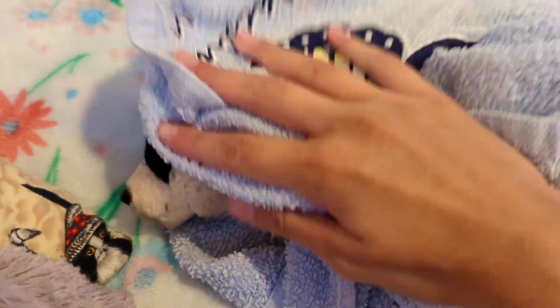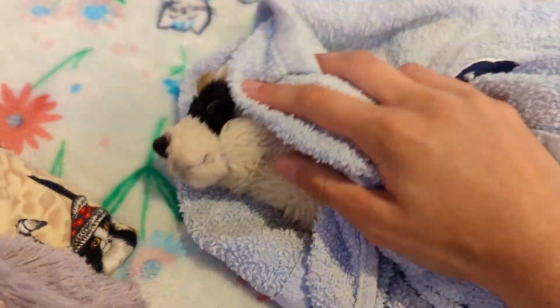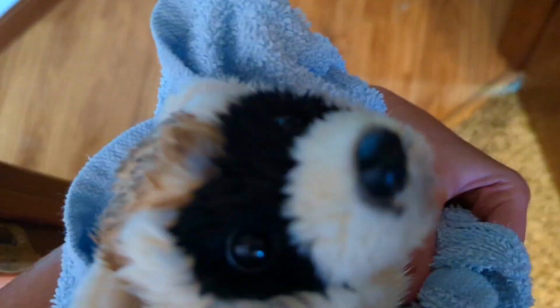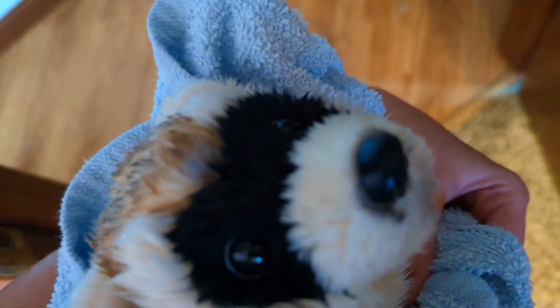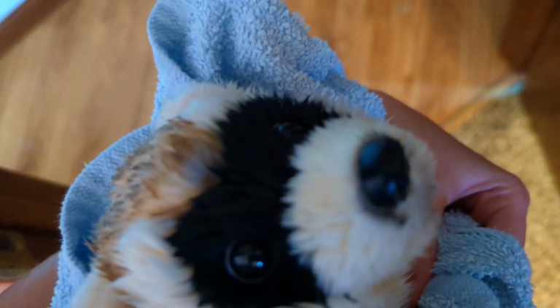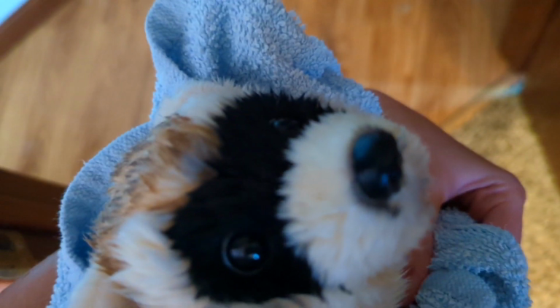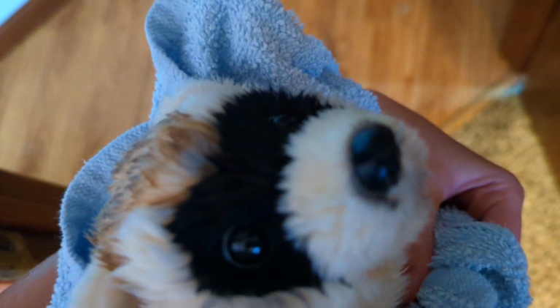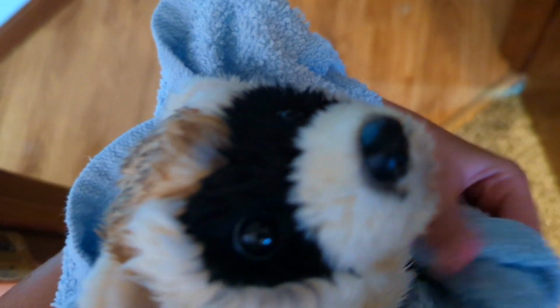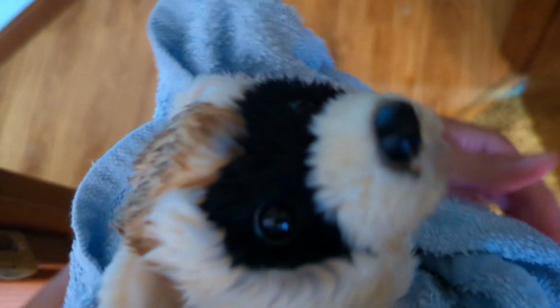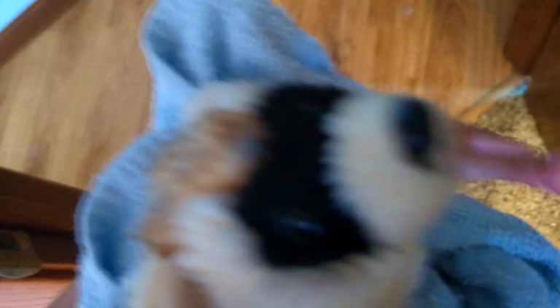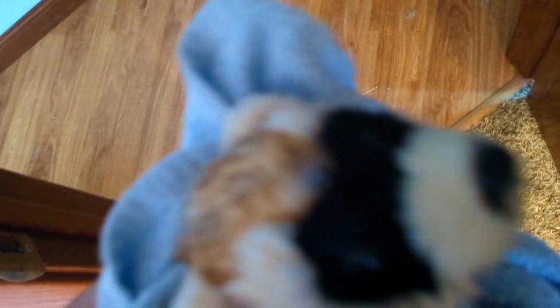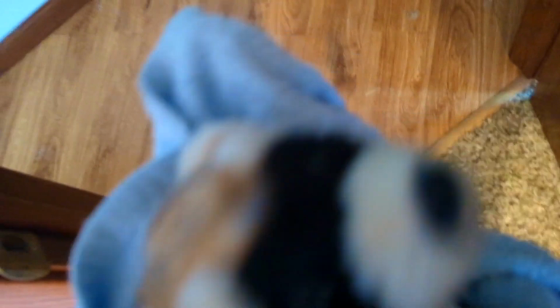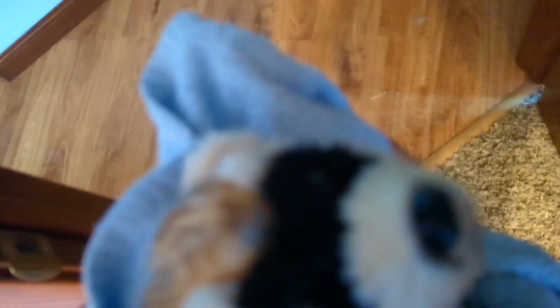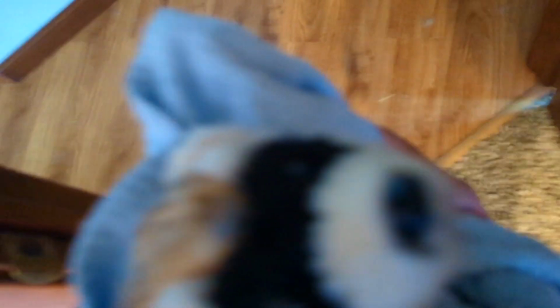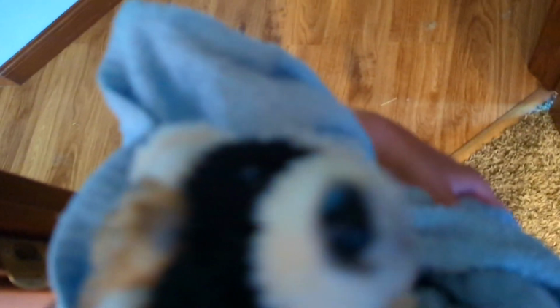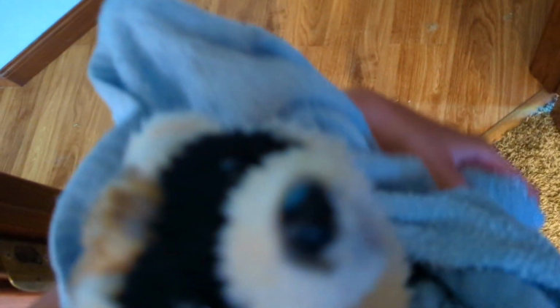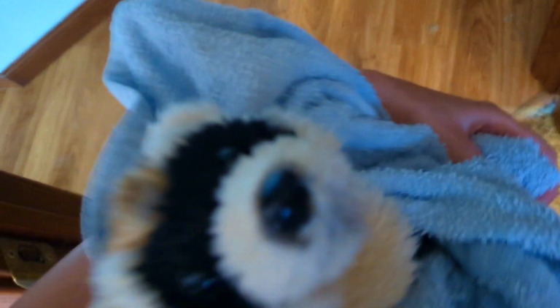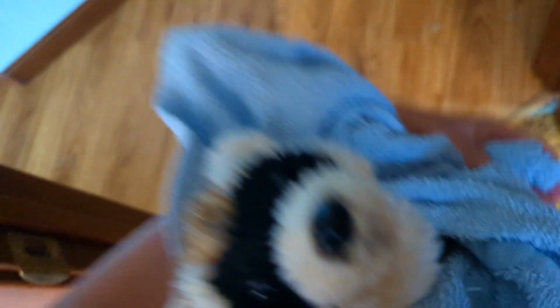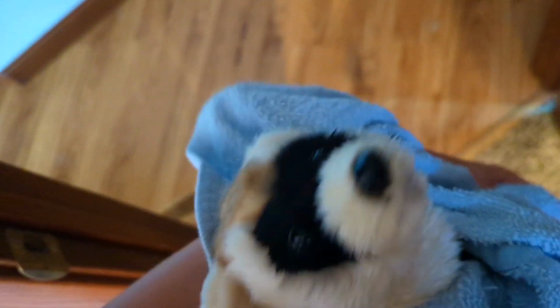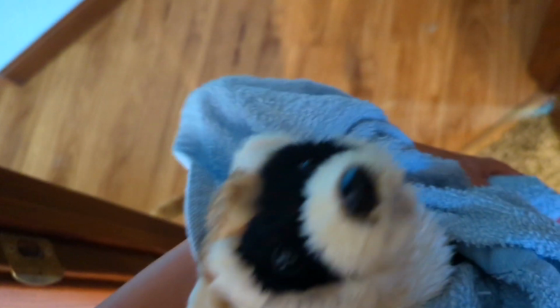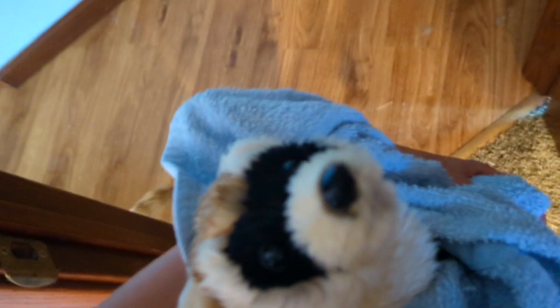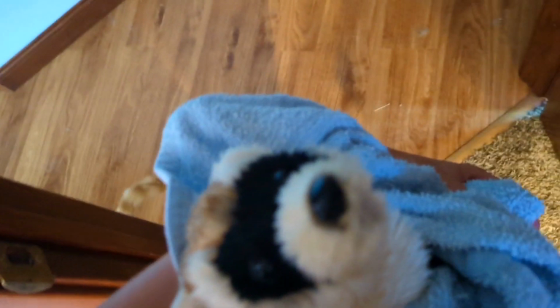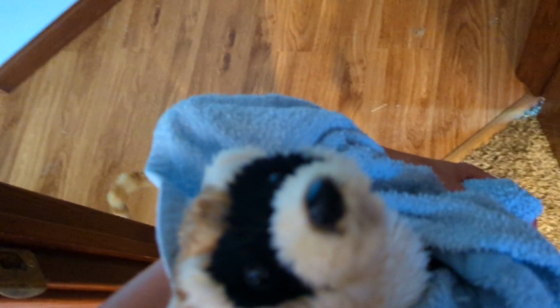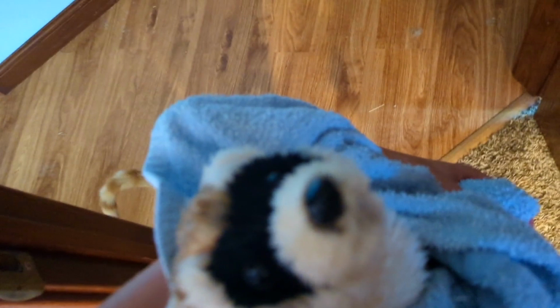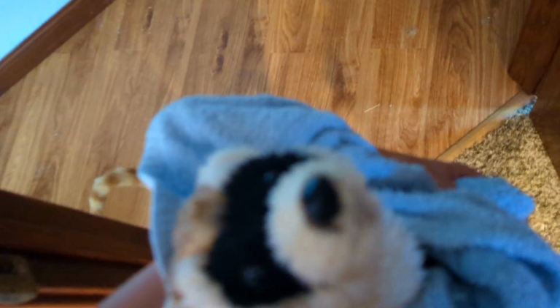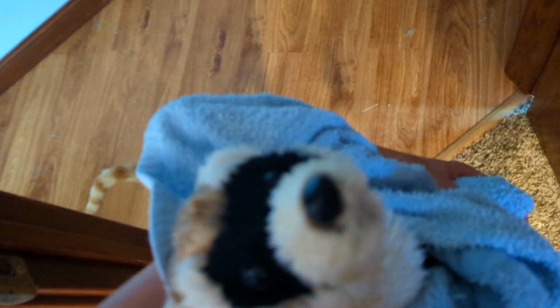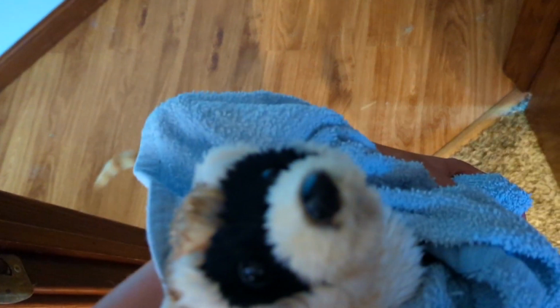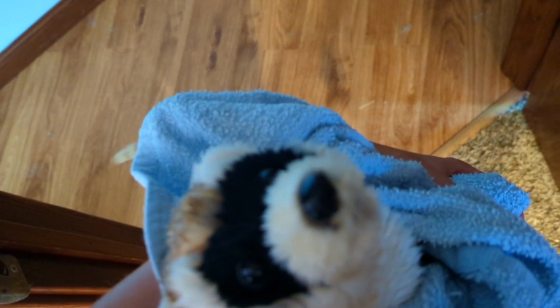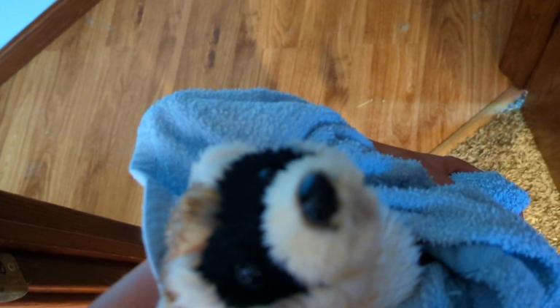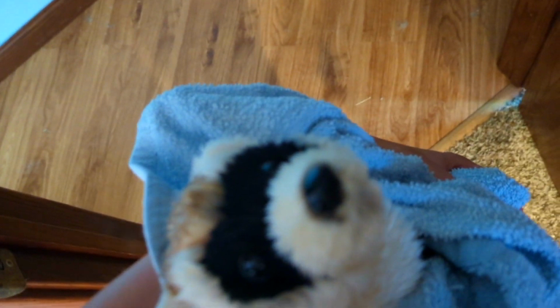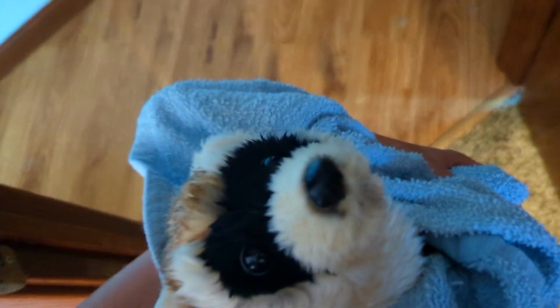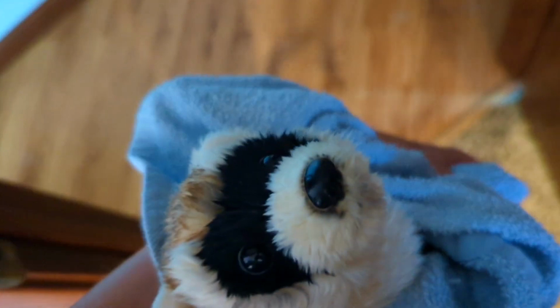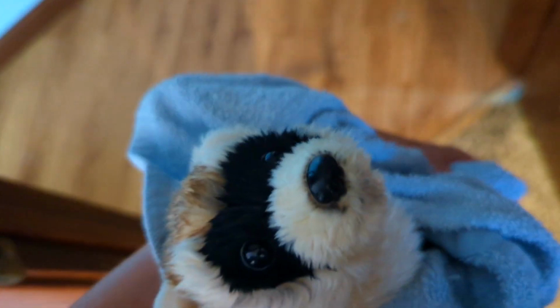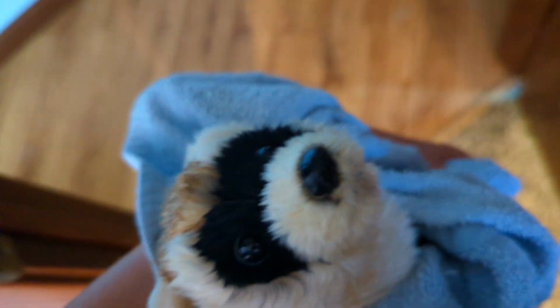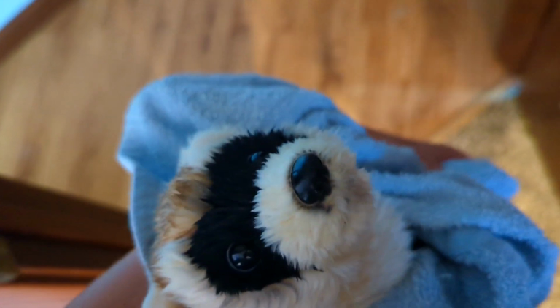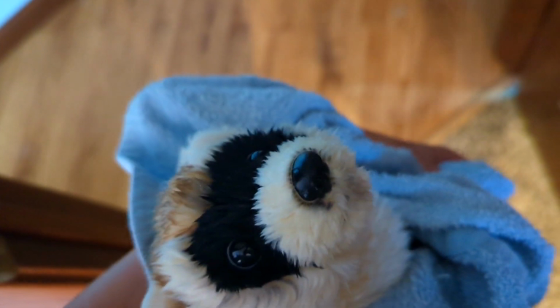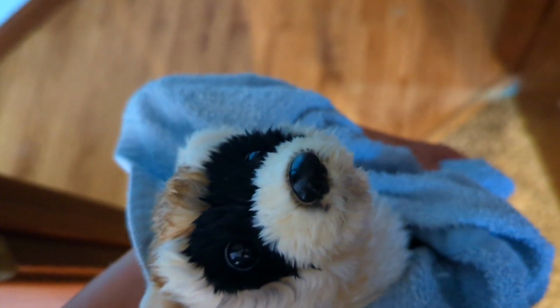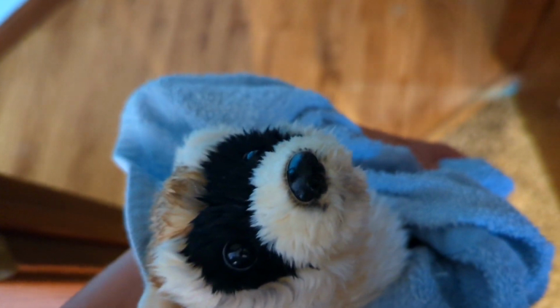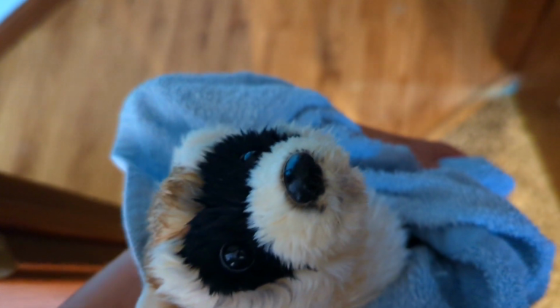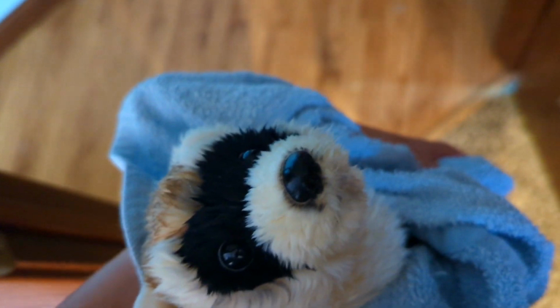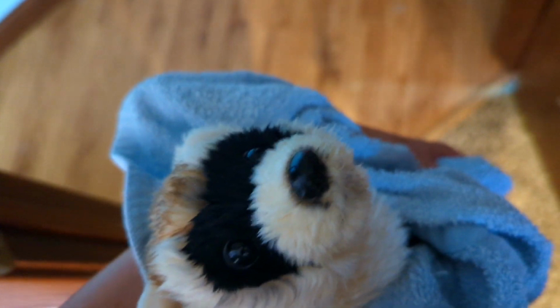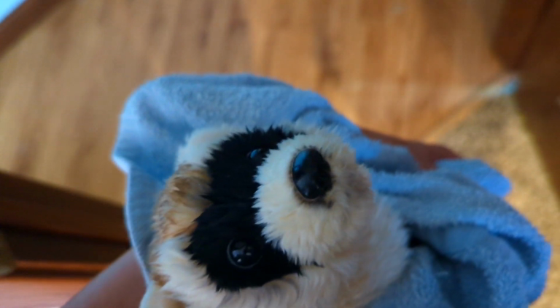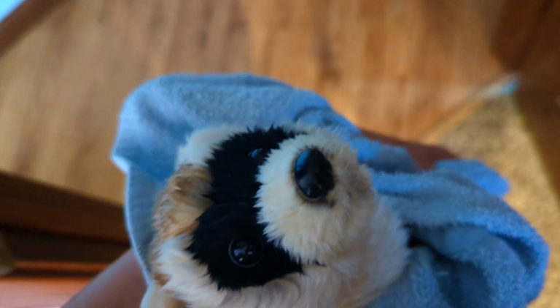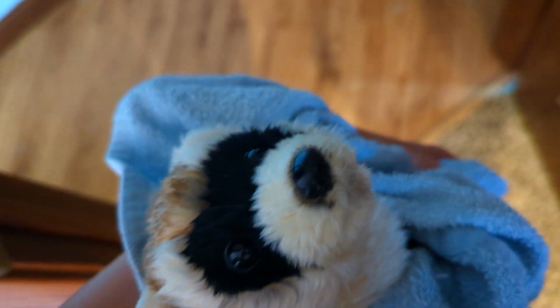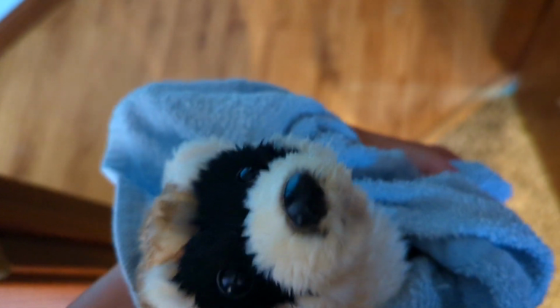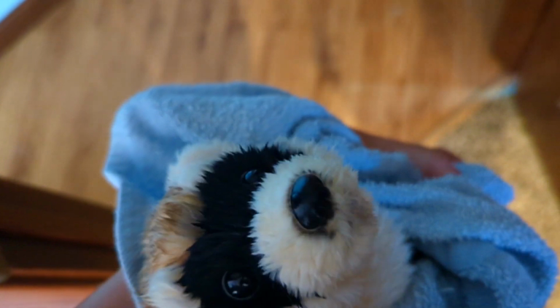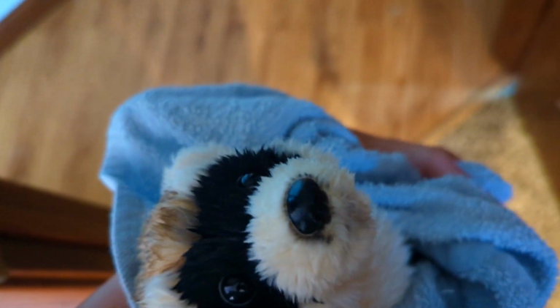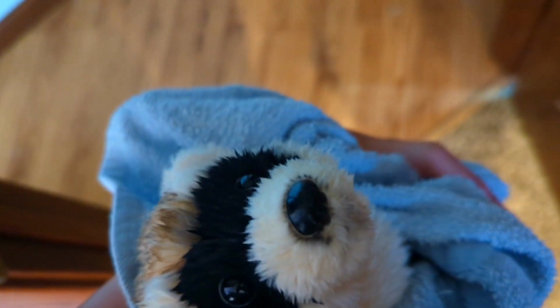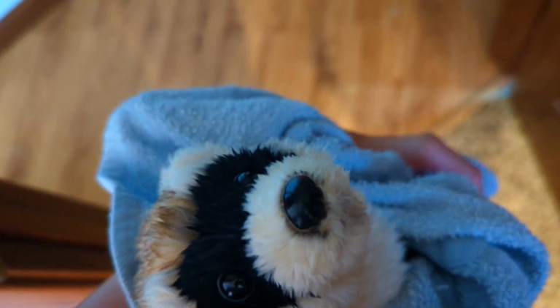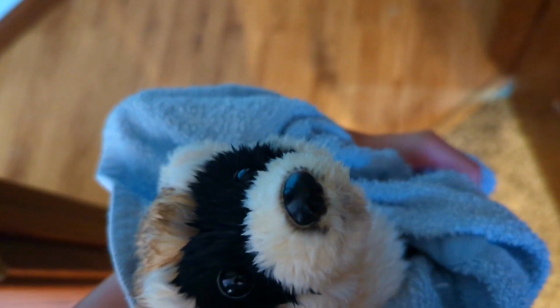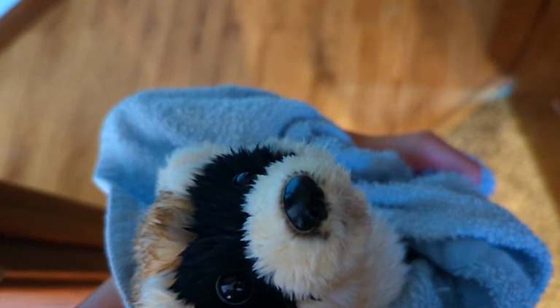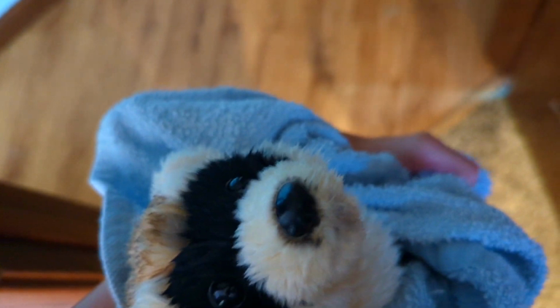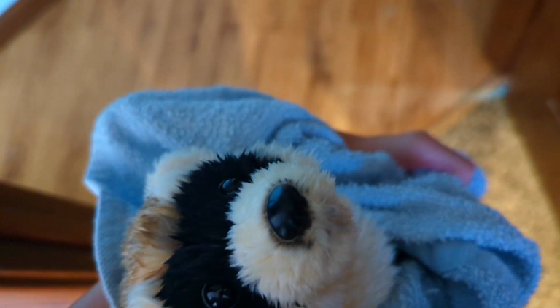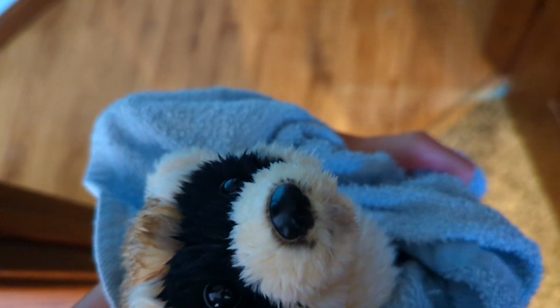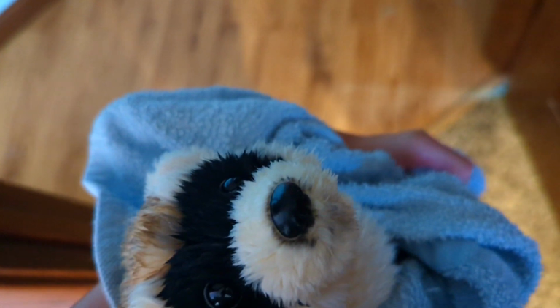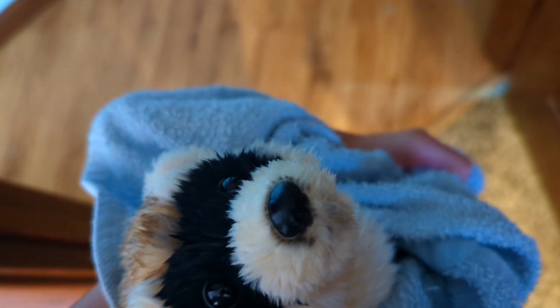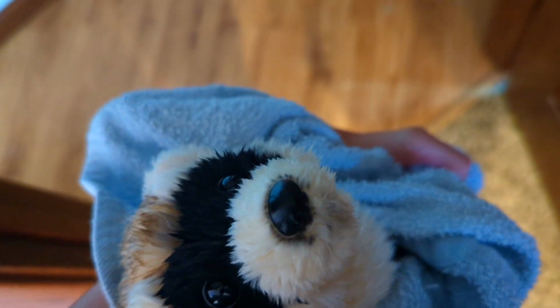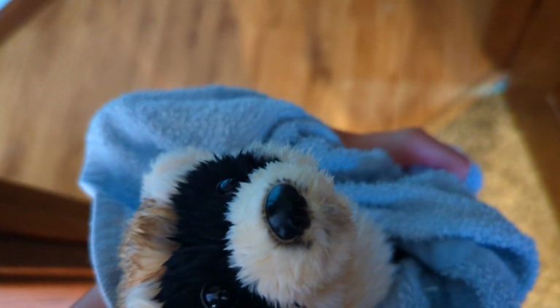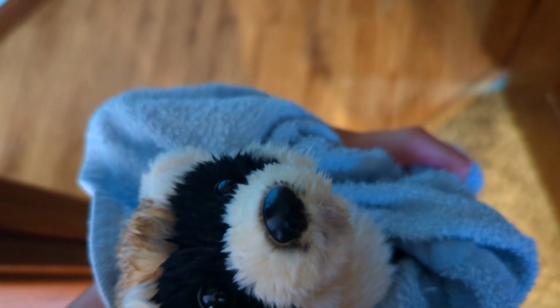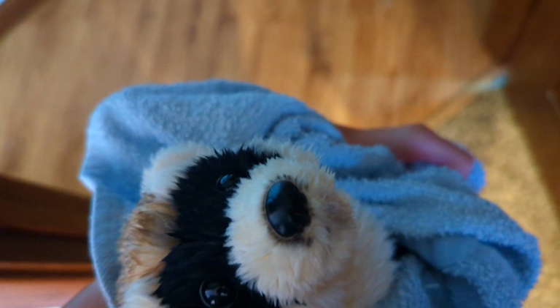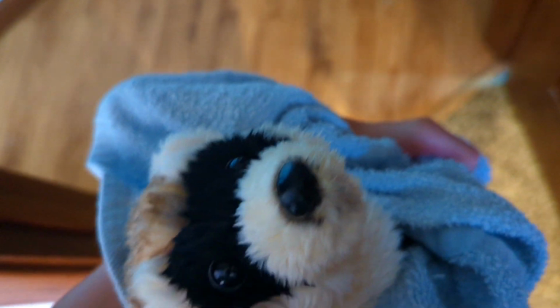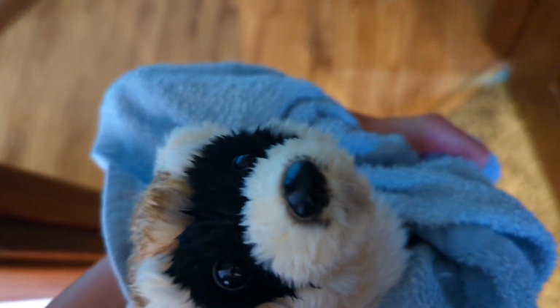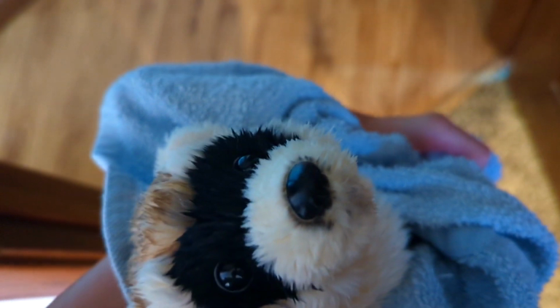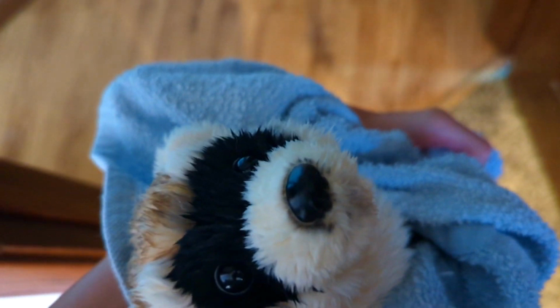This is probably the cutest signature that I own. The one that I unbox later in this video is also like really adorable.